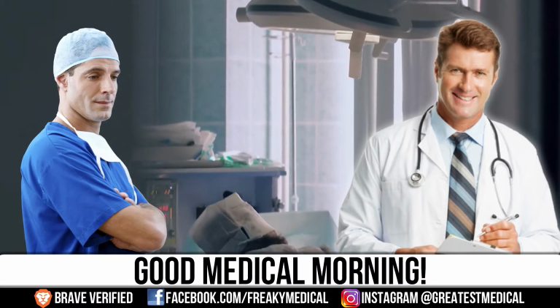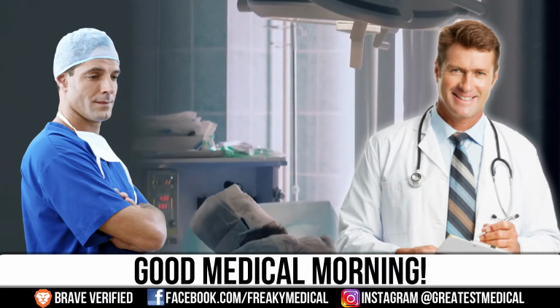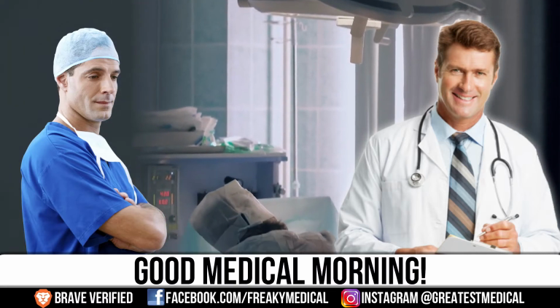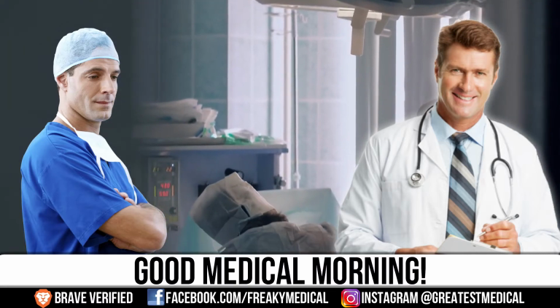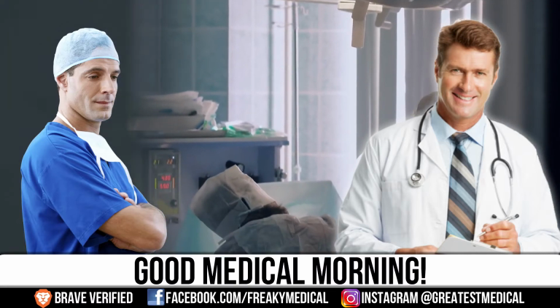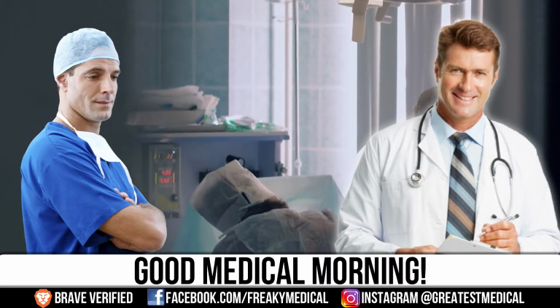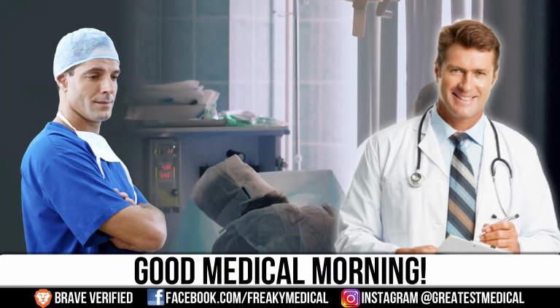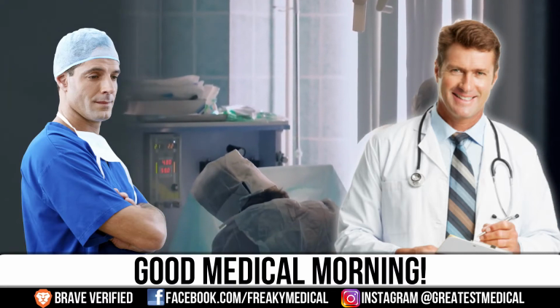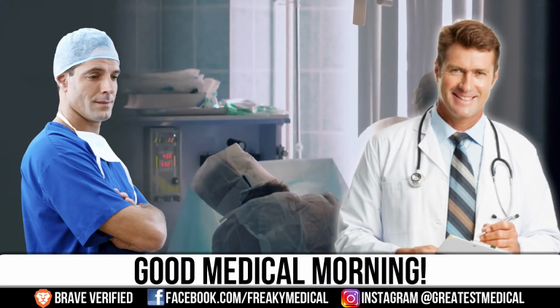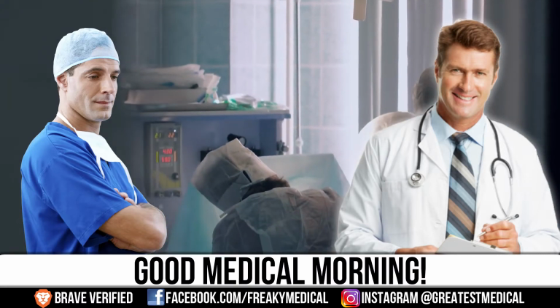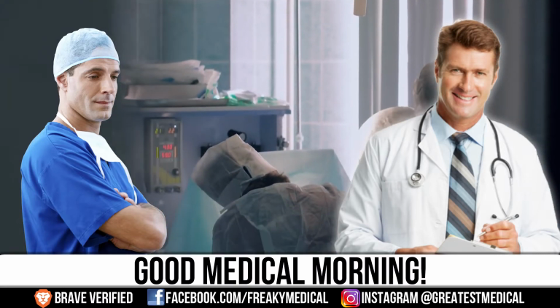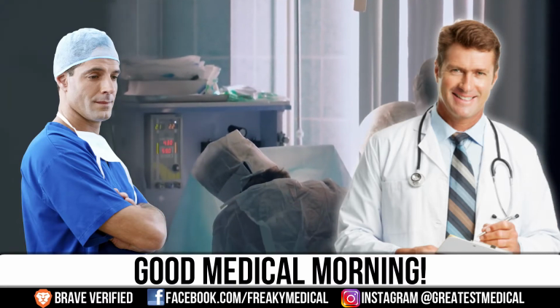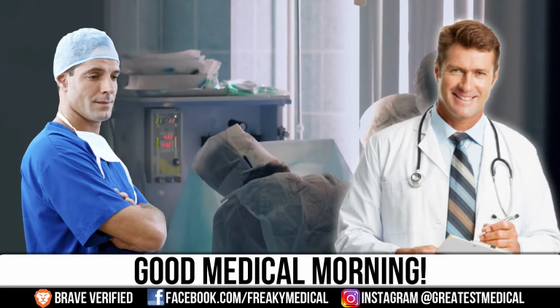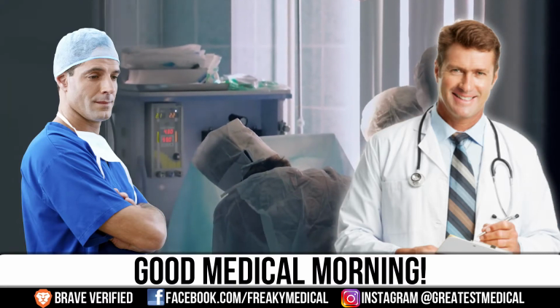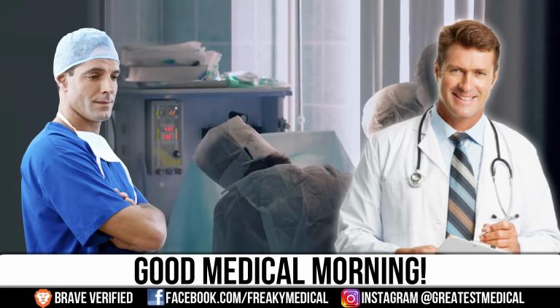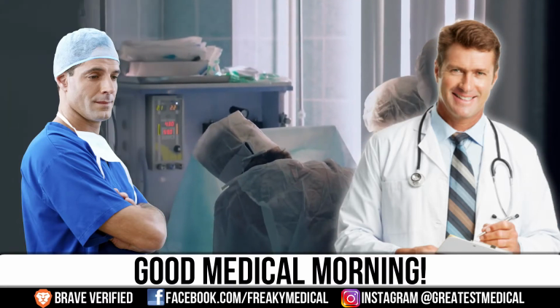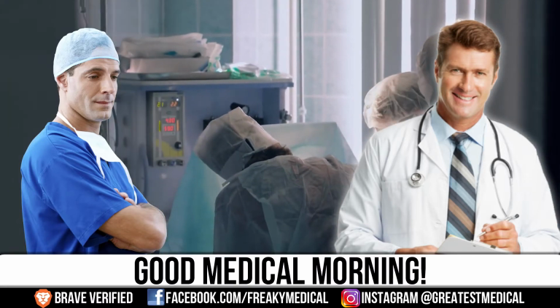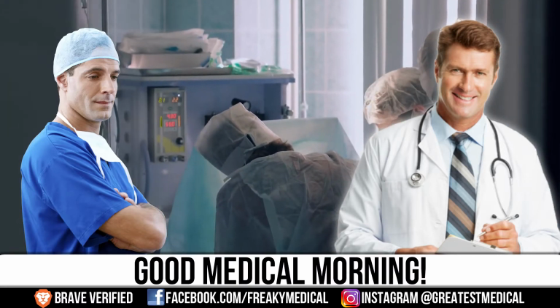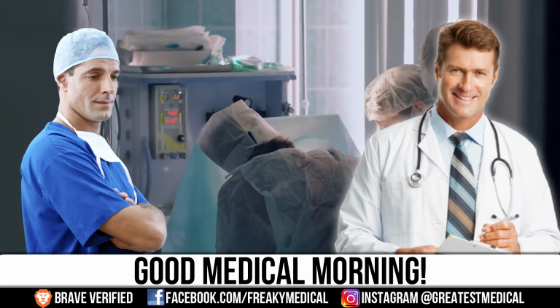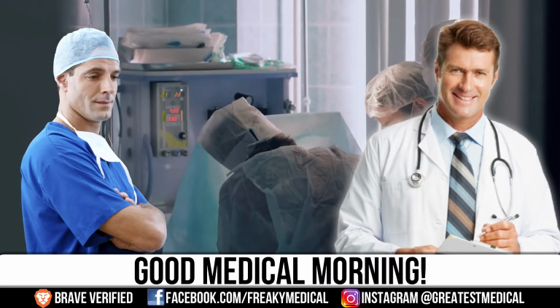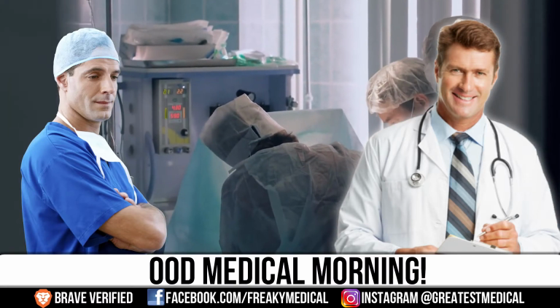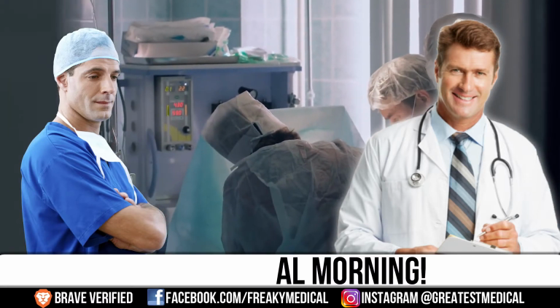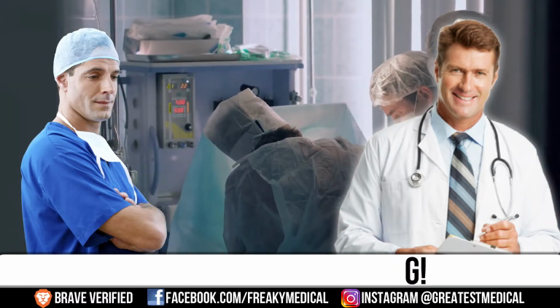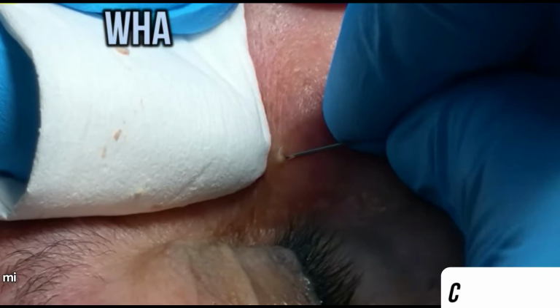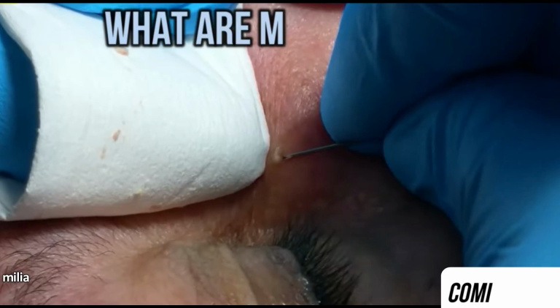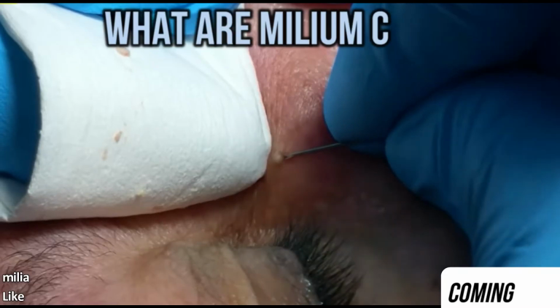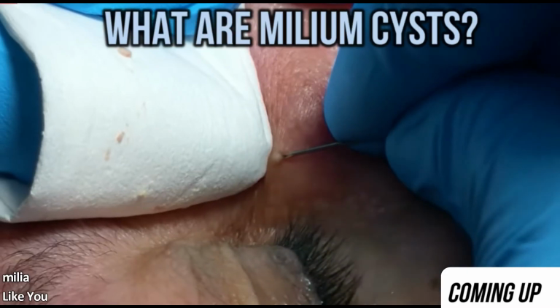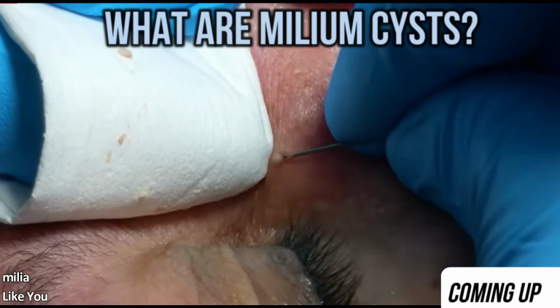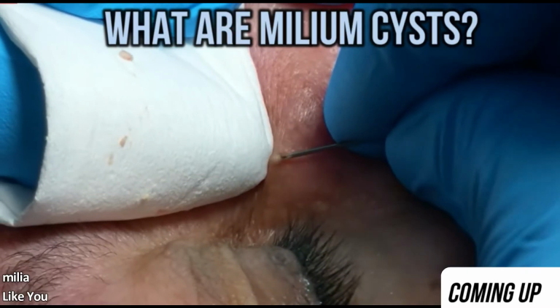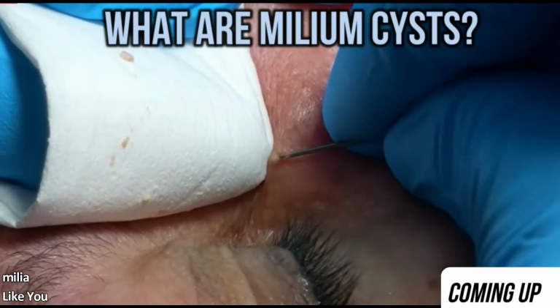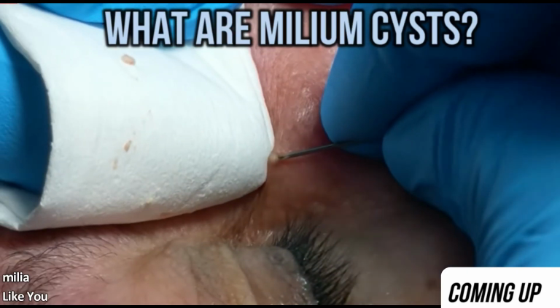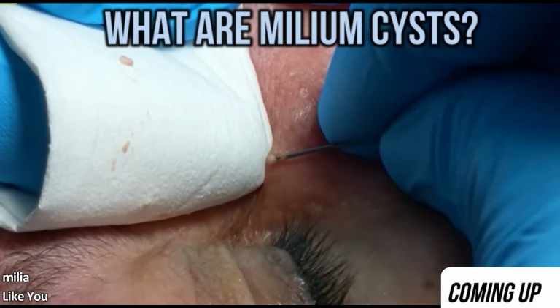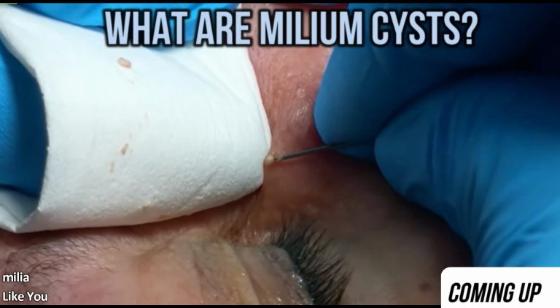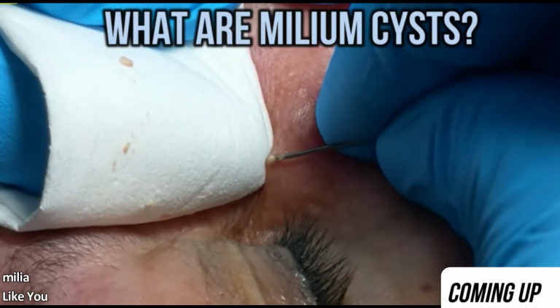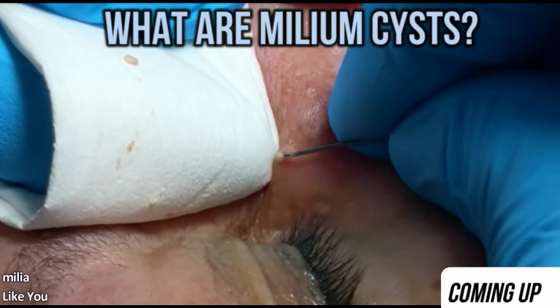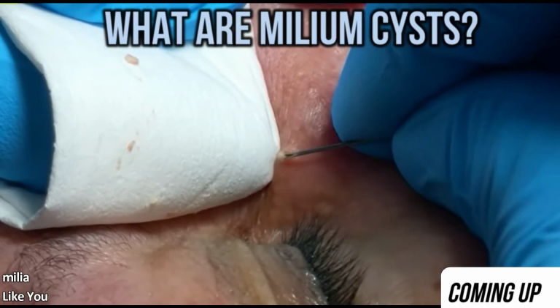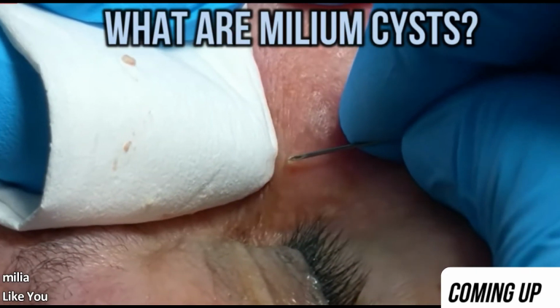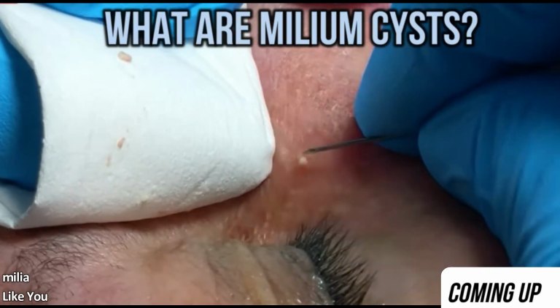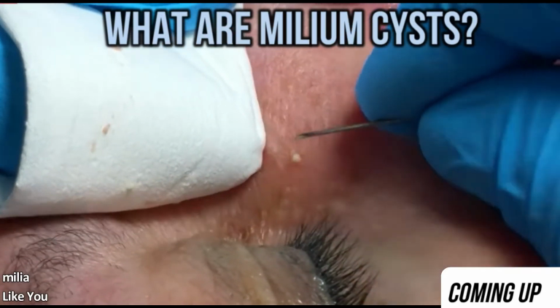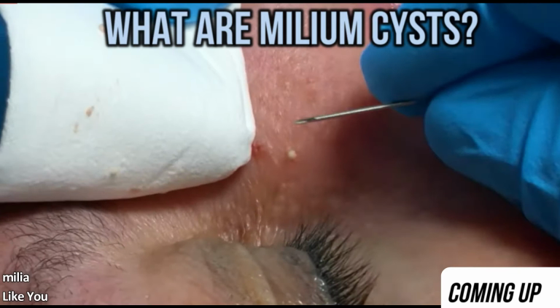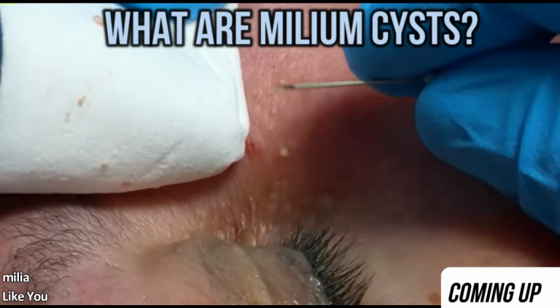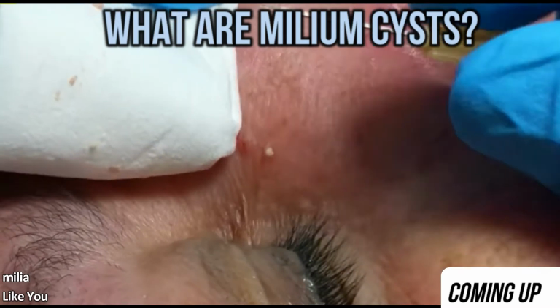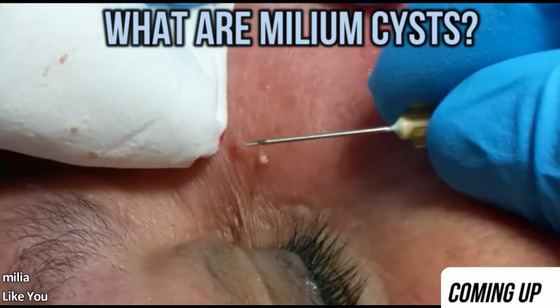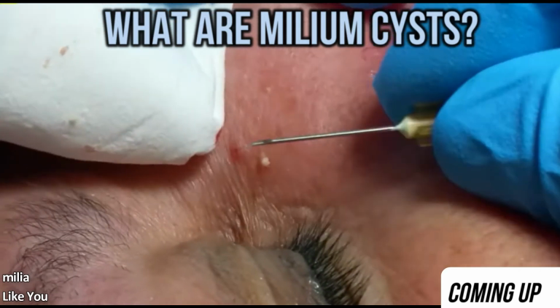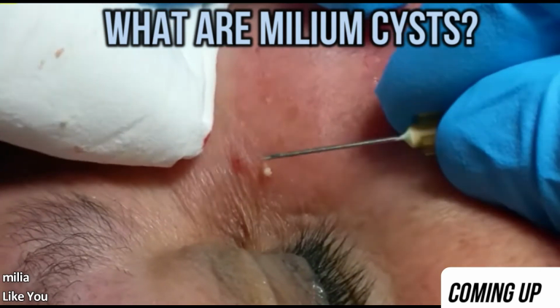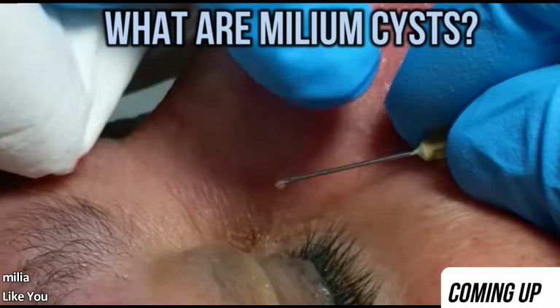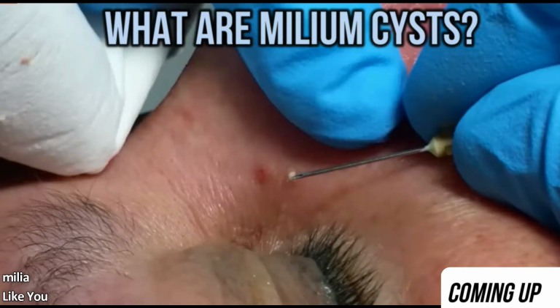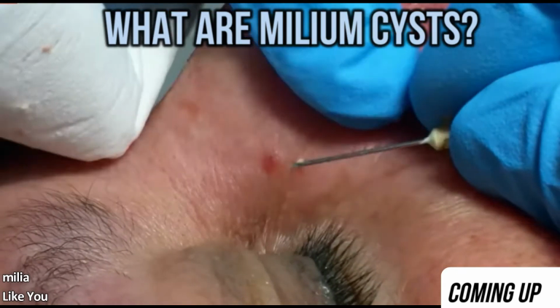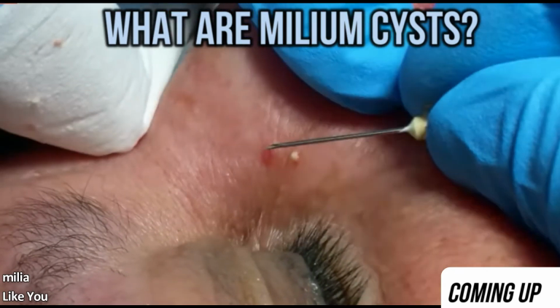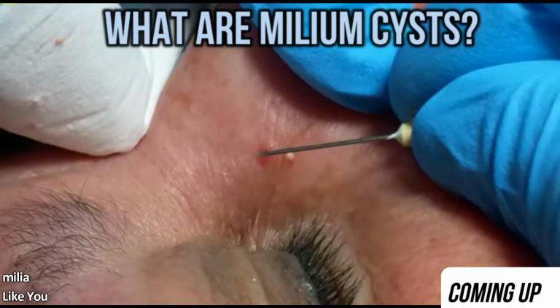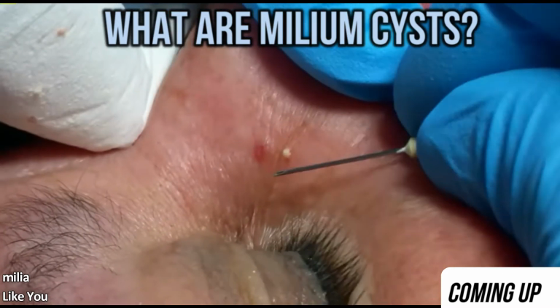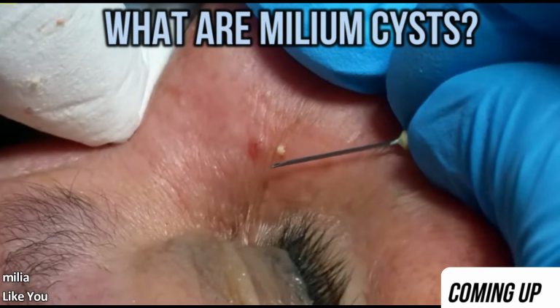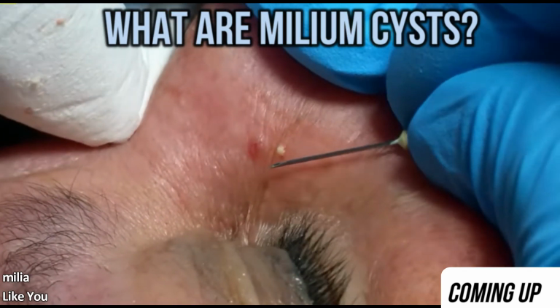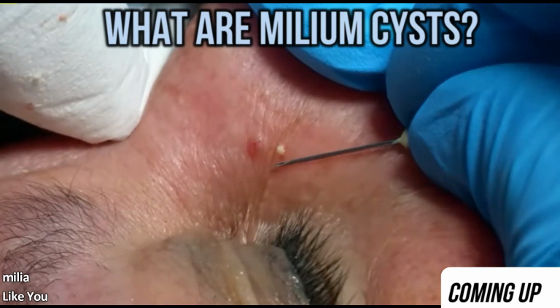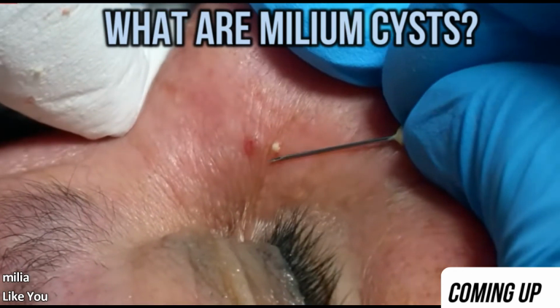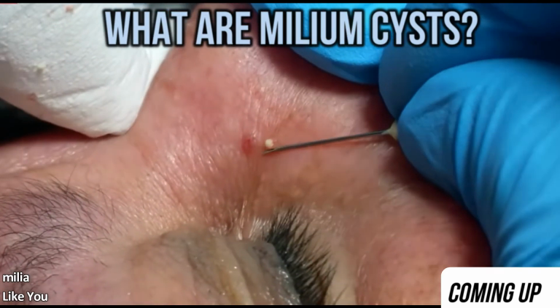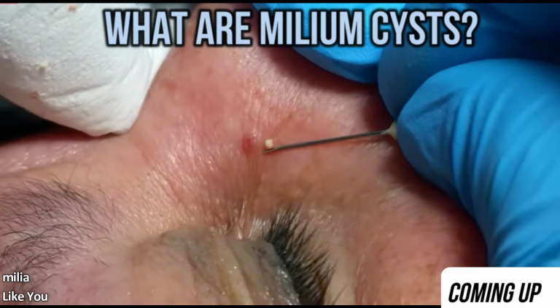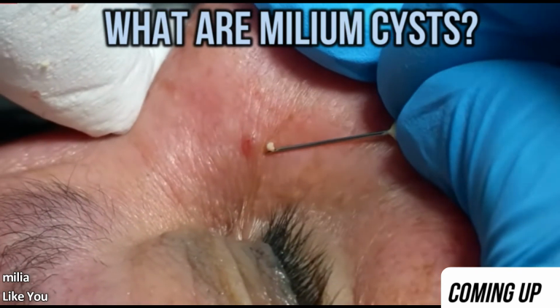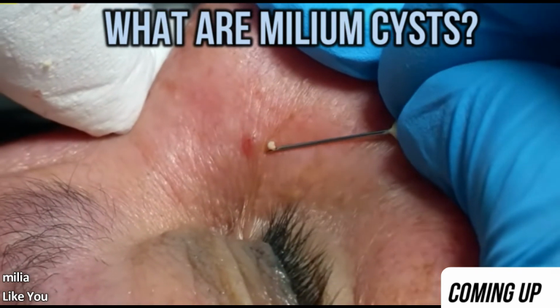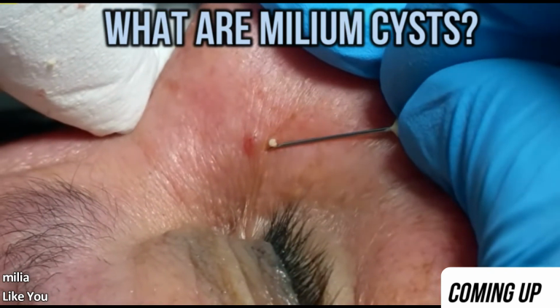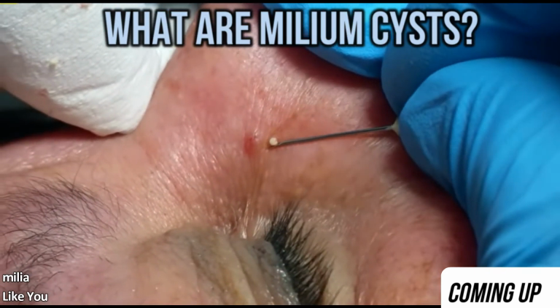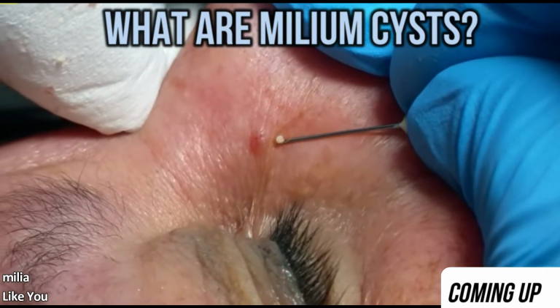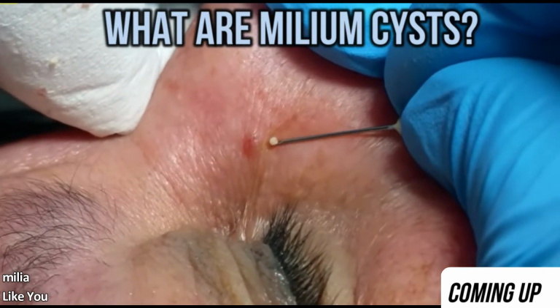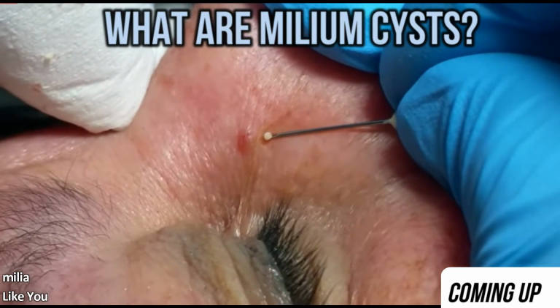Good morning, this is Watson and today we're going to talk about milium cysts, which are known to some as baby acne.